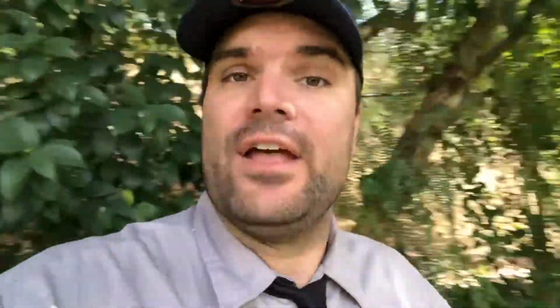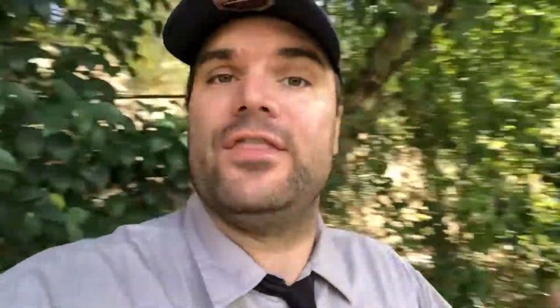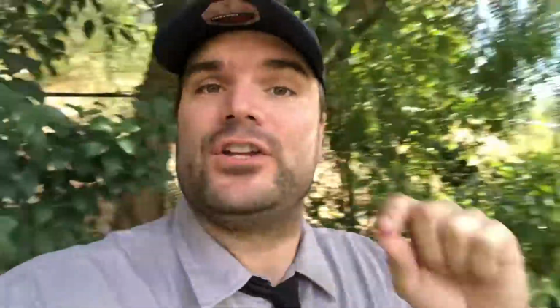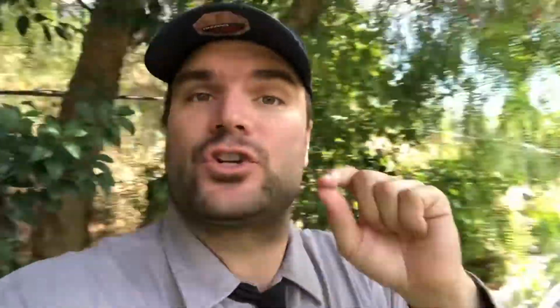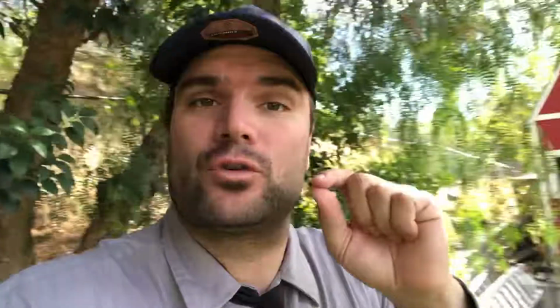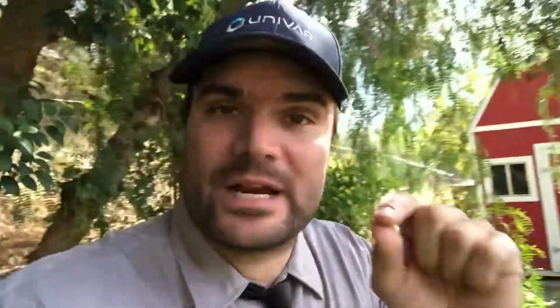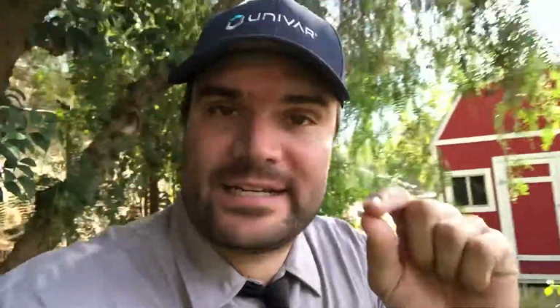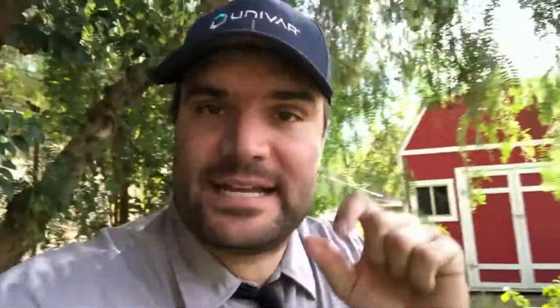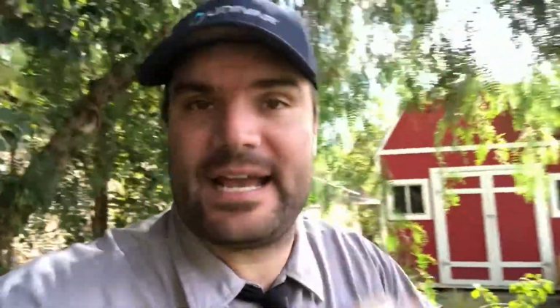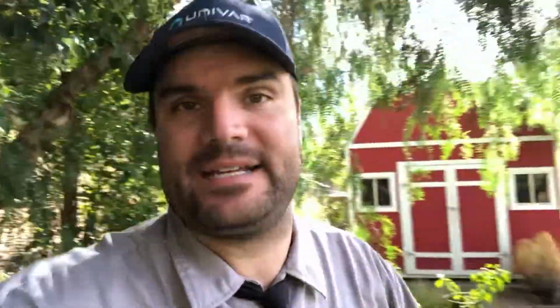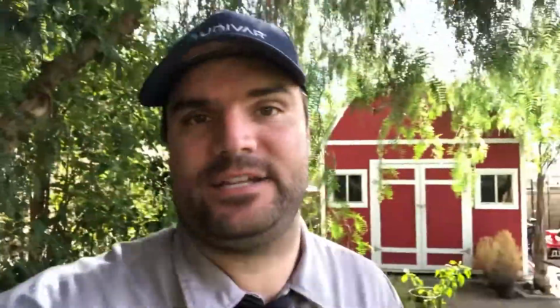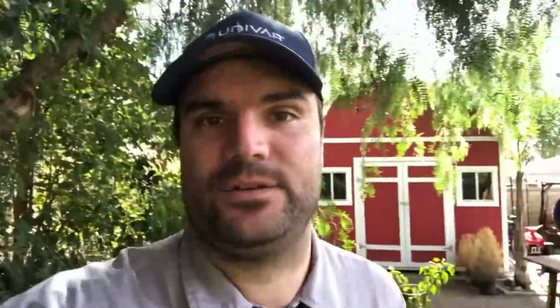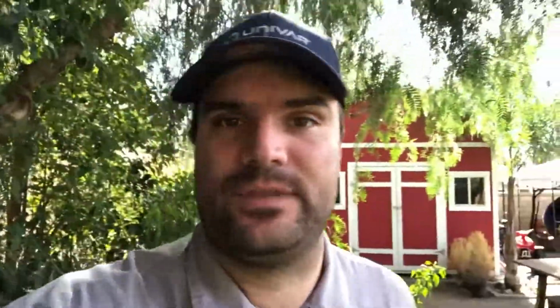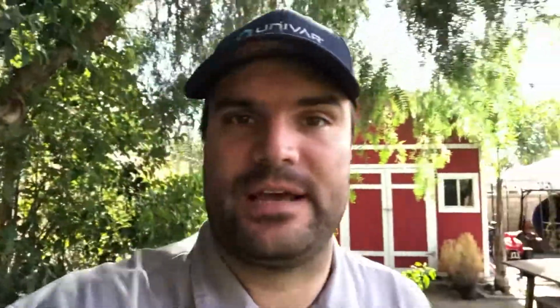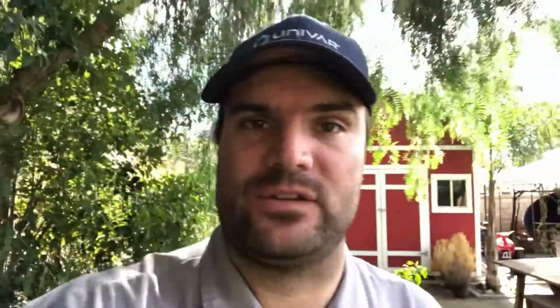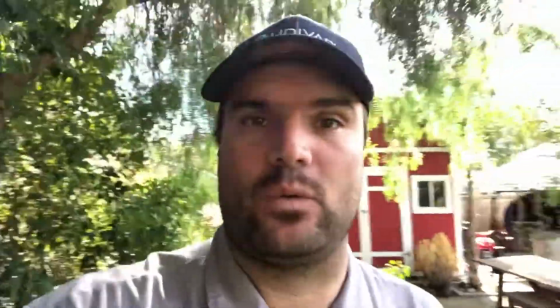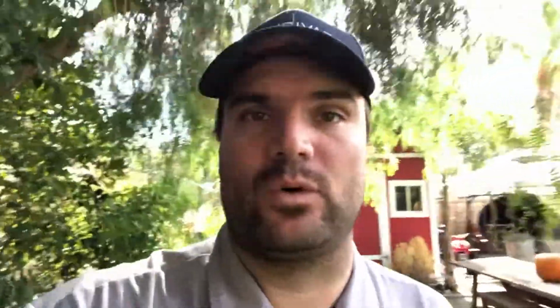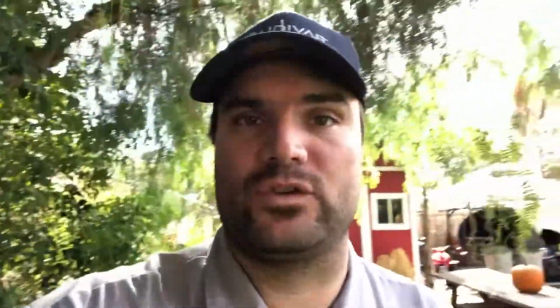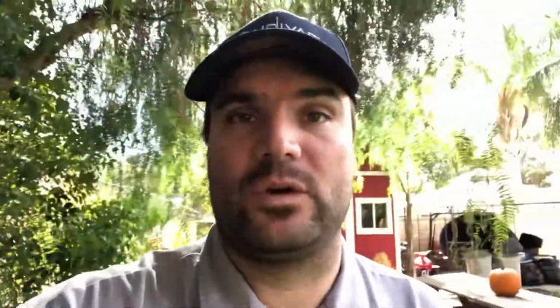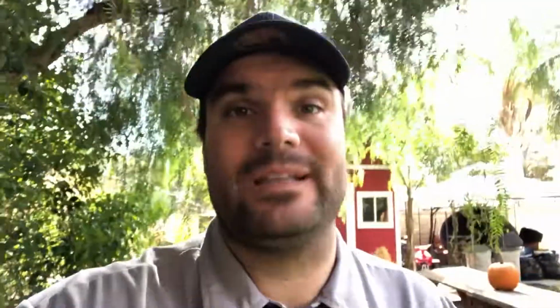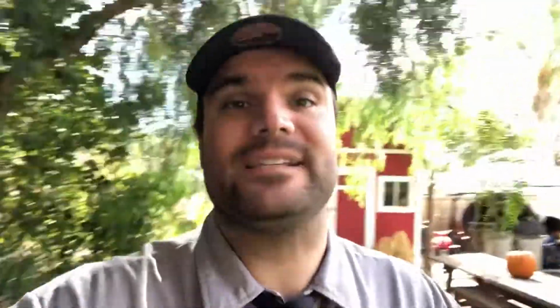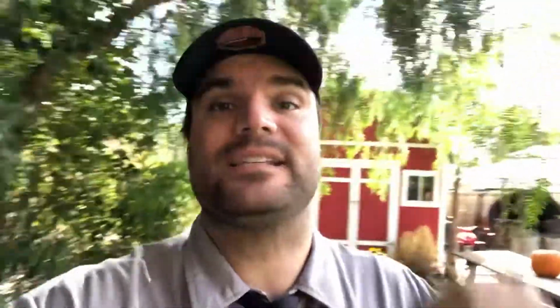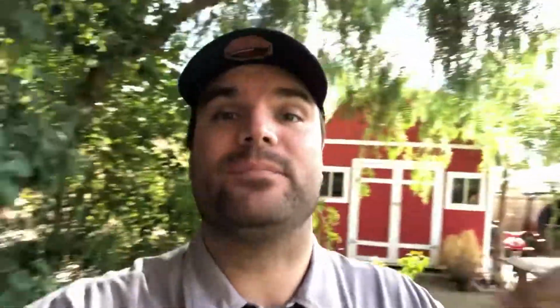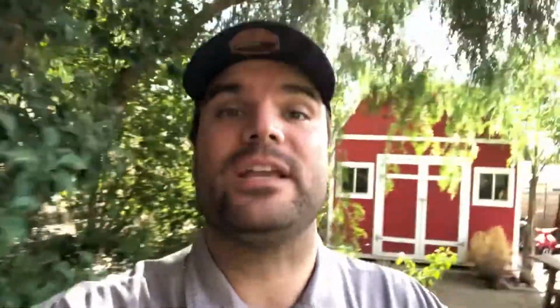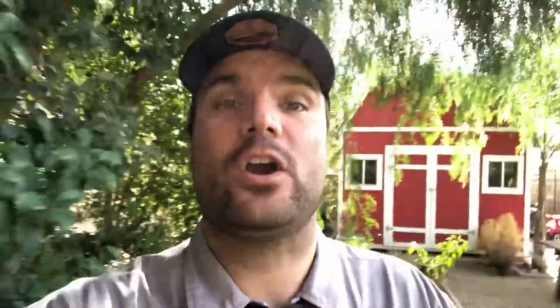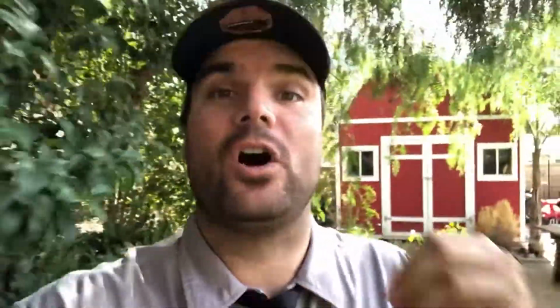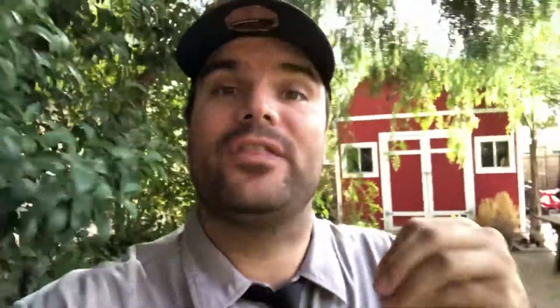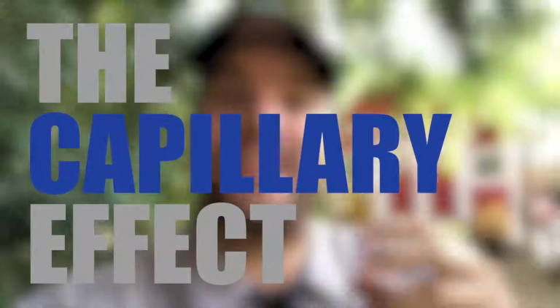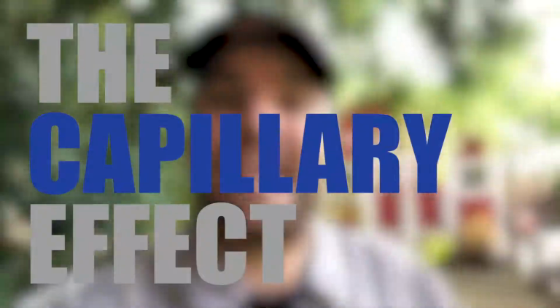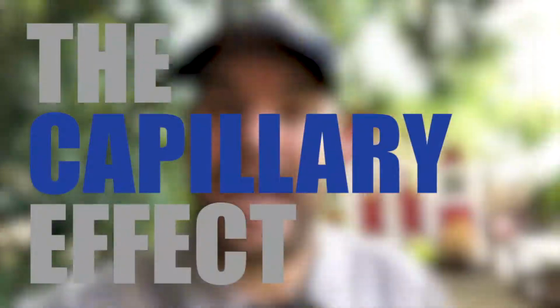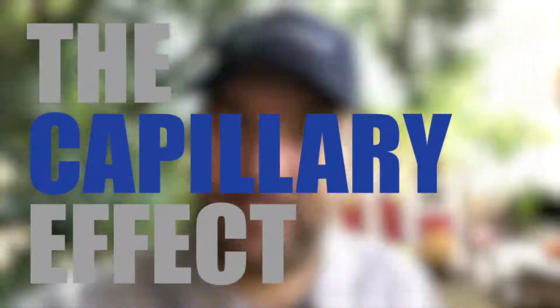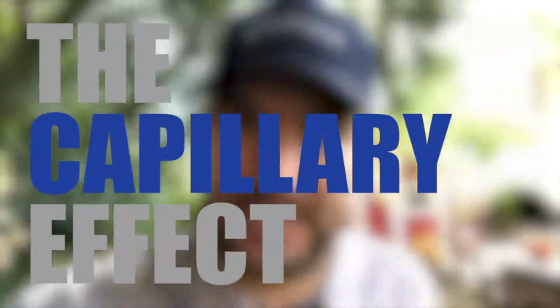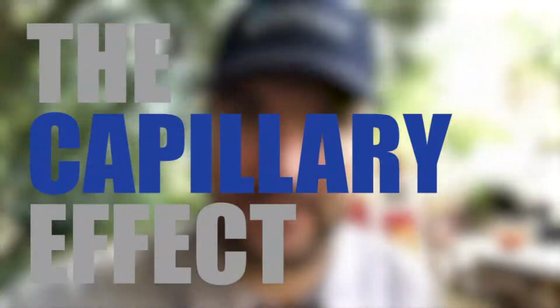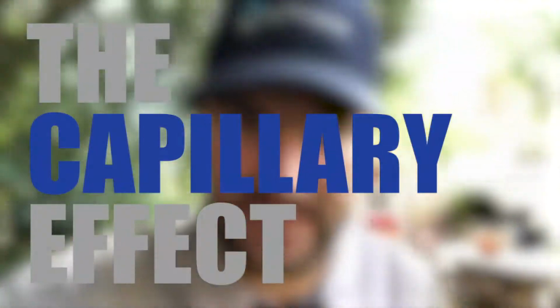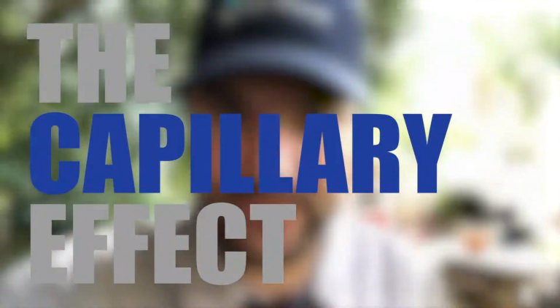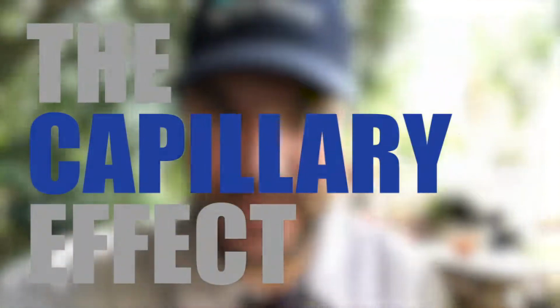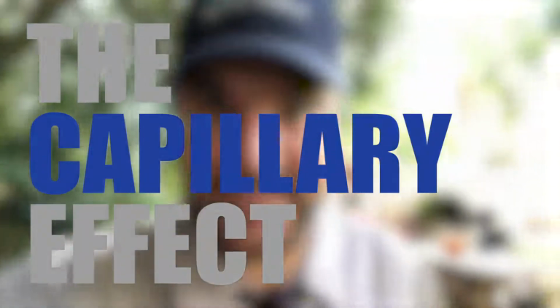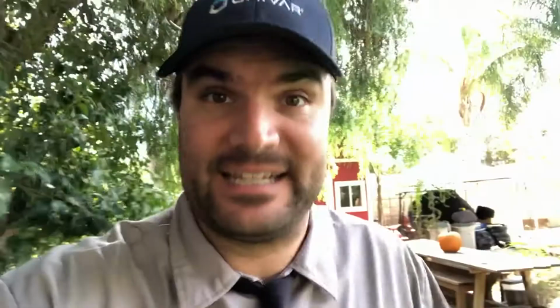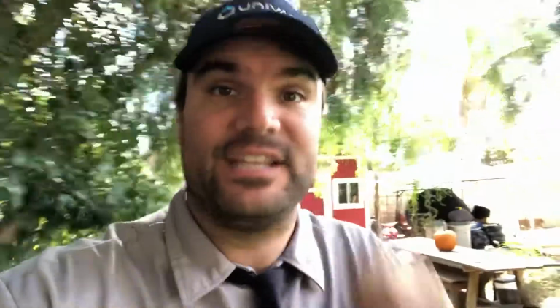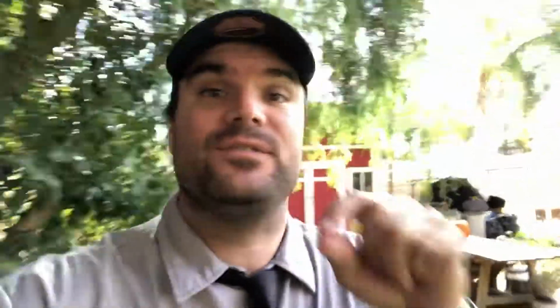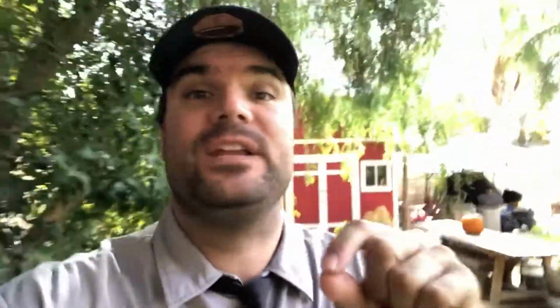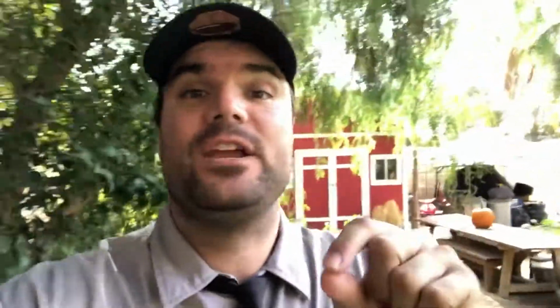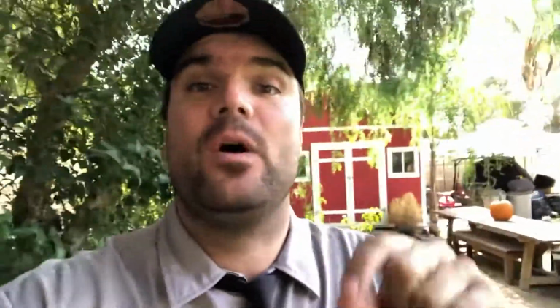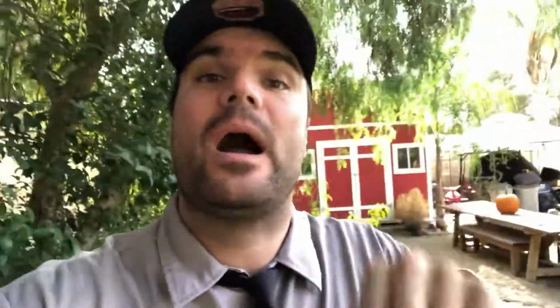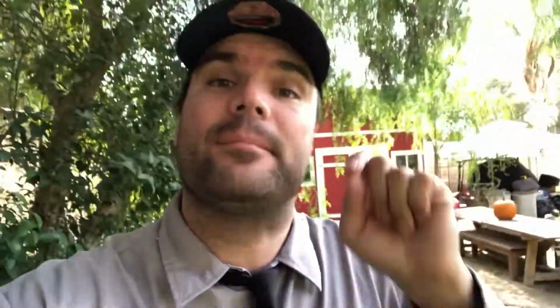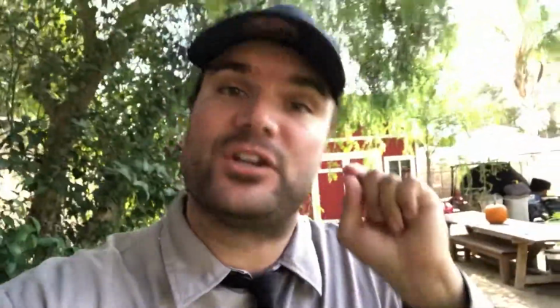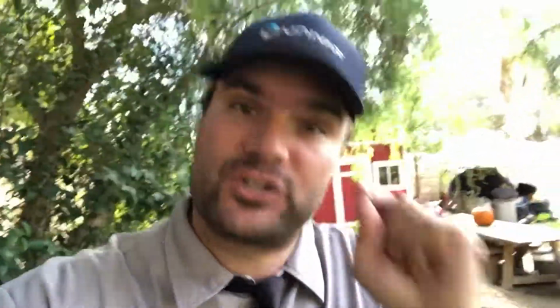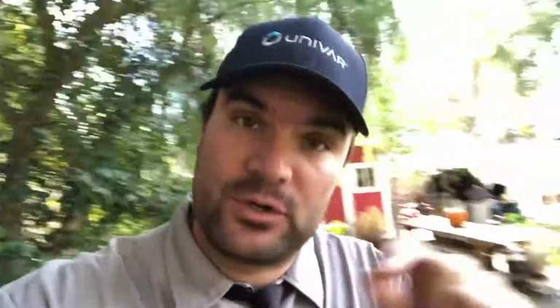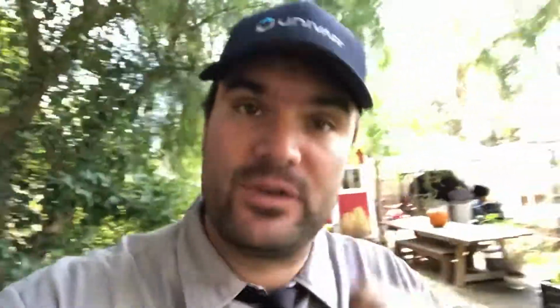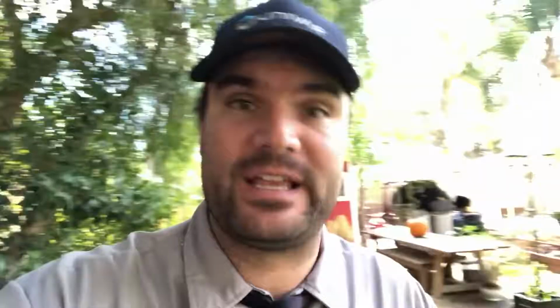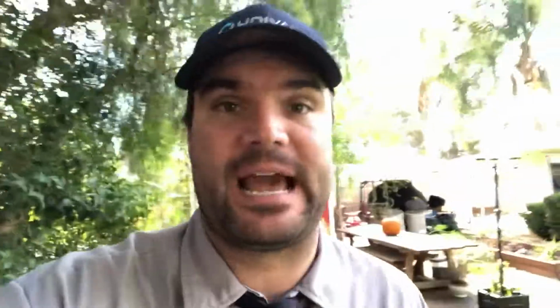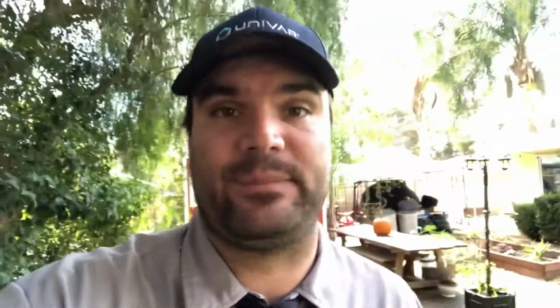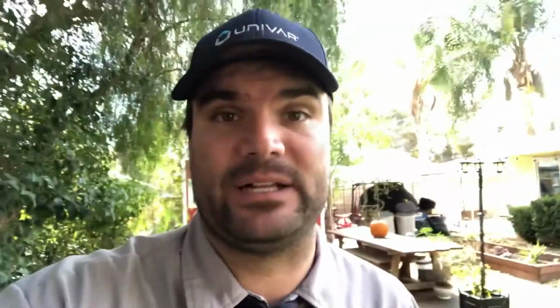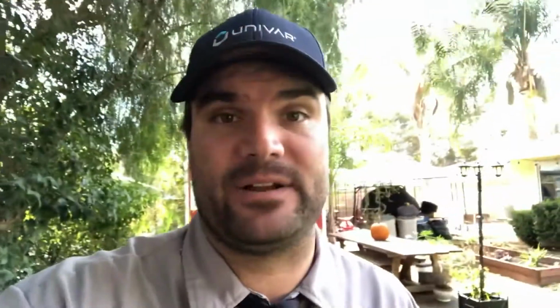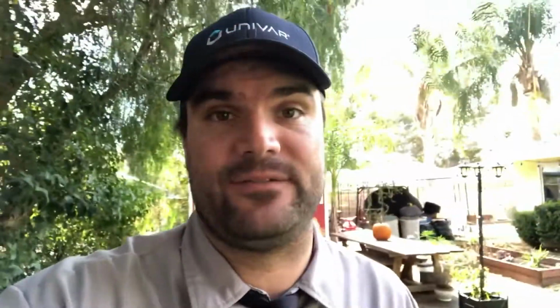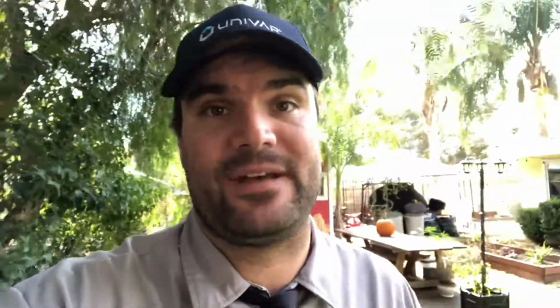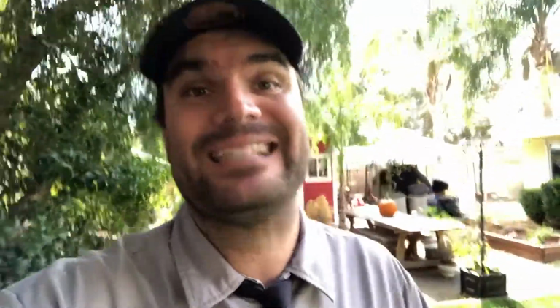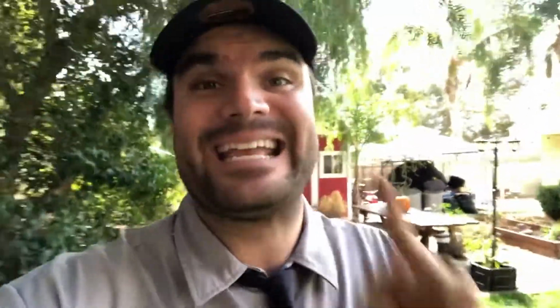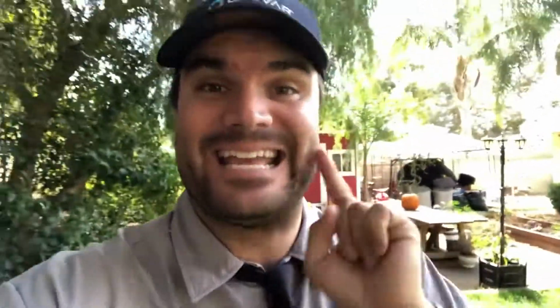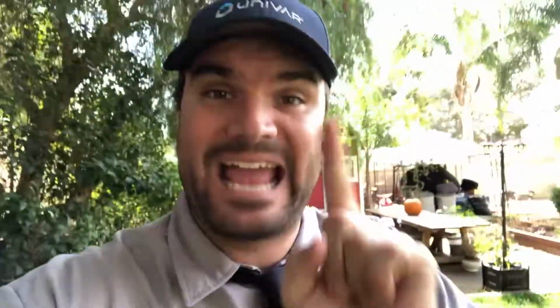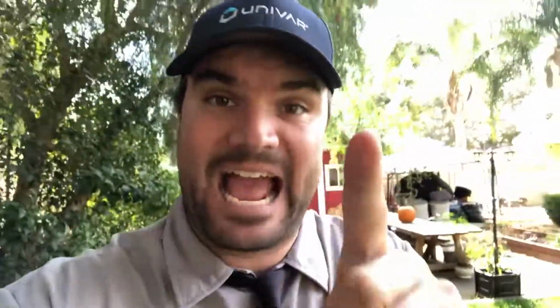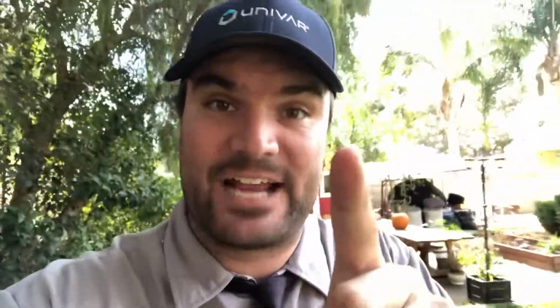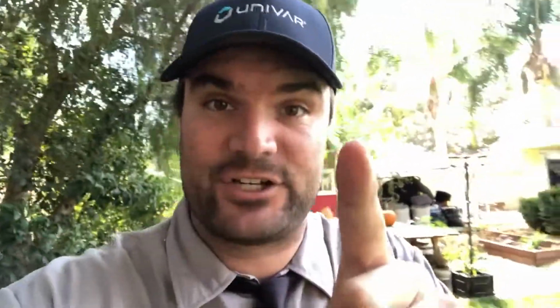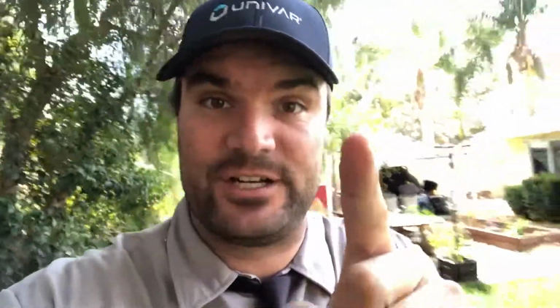The trick to XT2000 orange oil is something called the capillary effect. In this video, I'm going to show you the capillary effect in action.